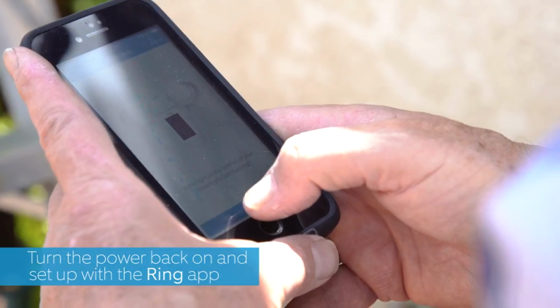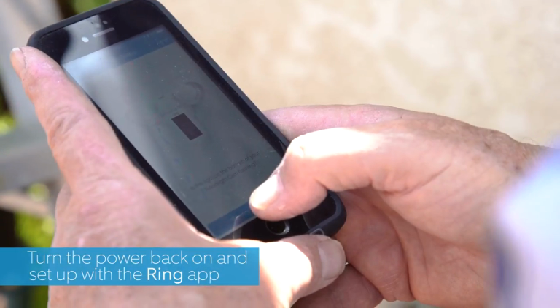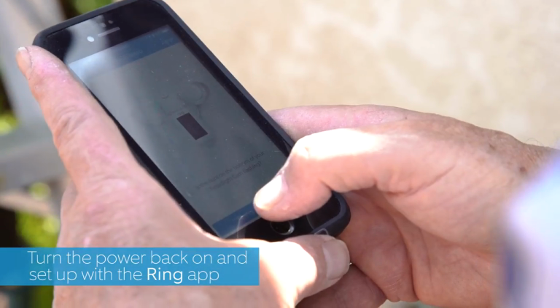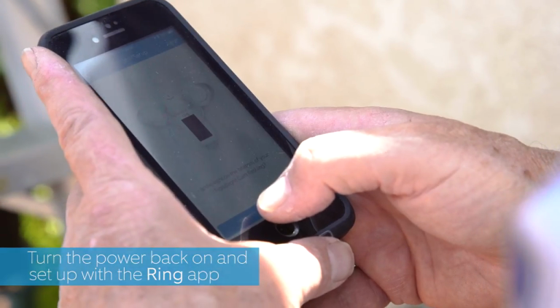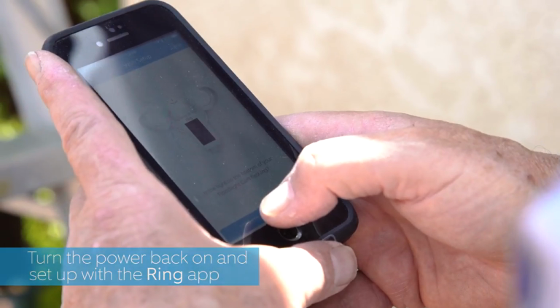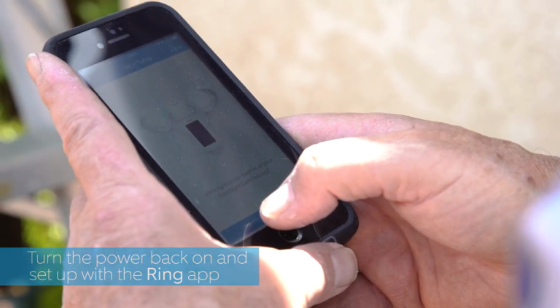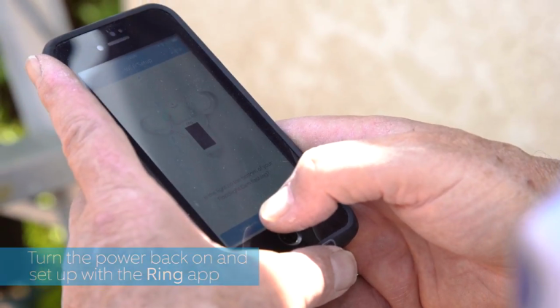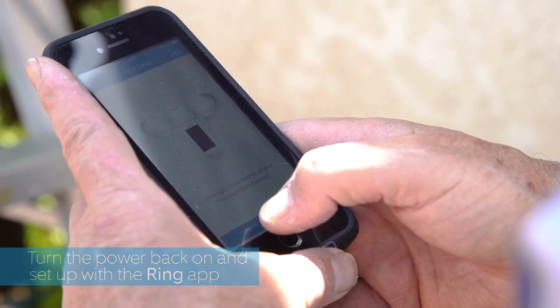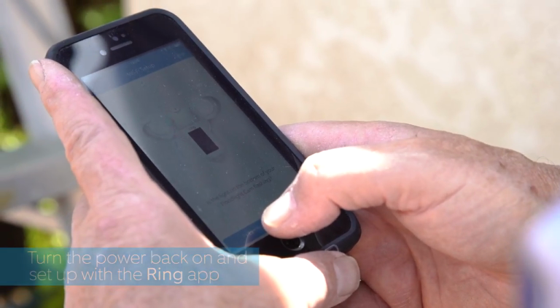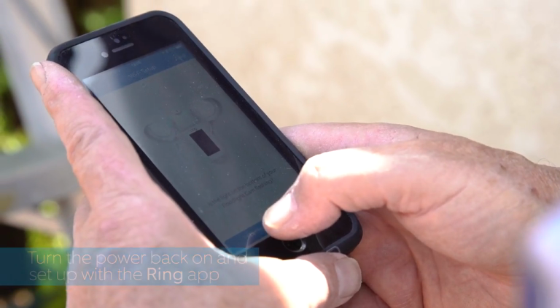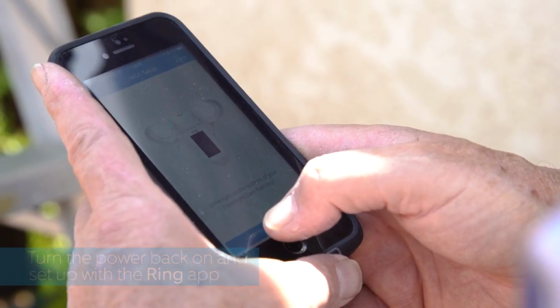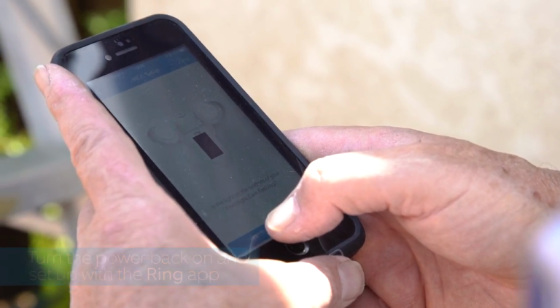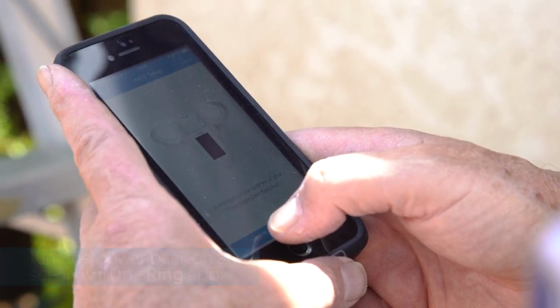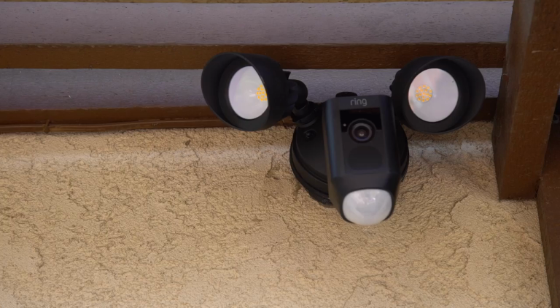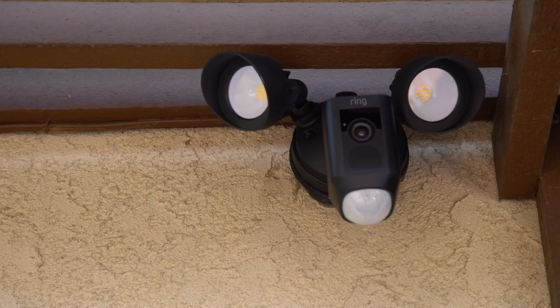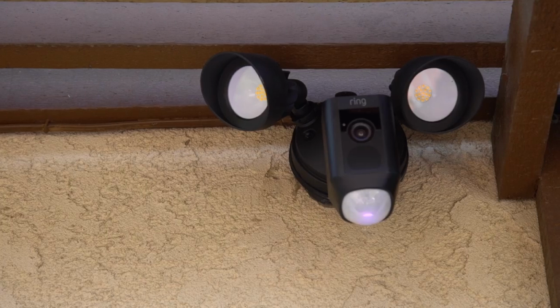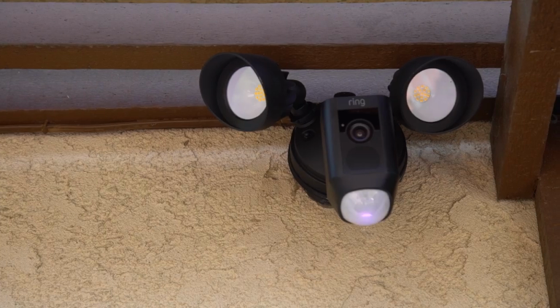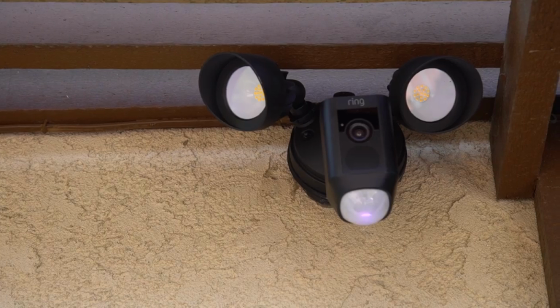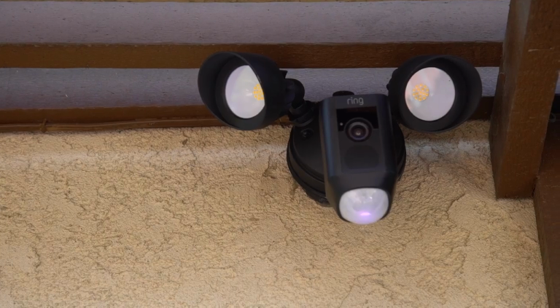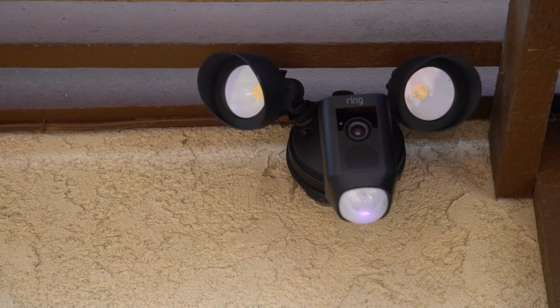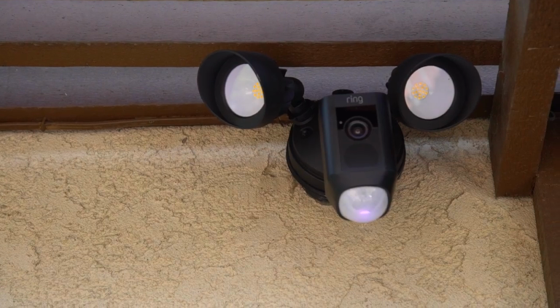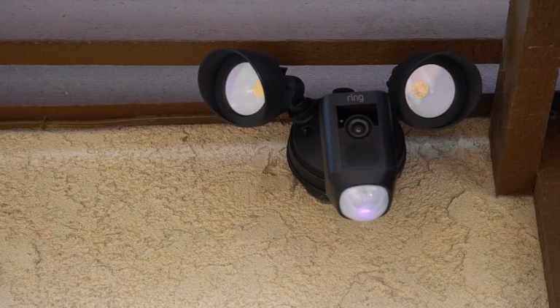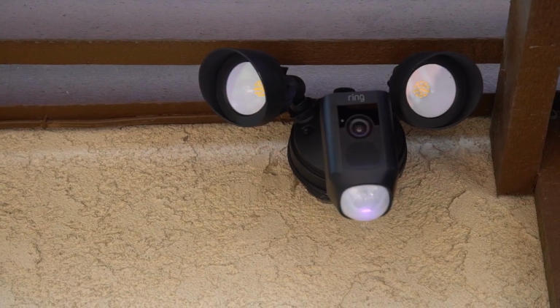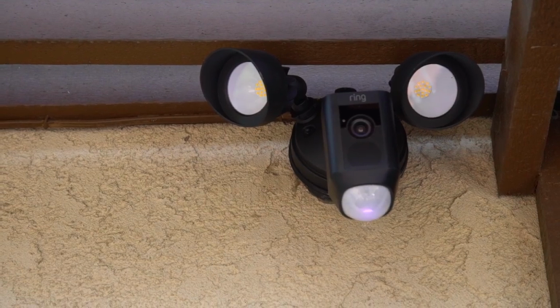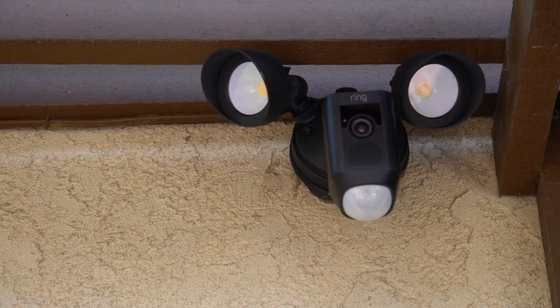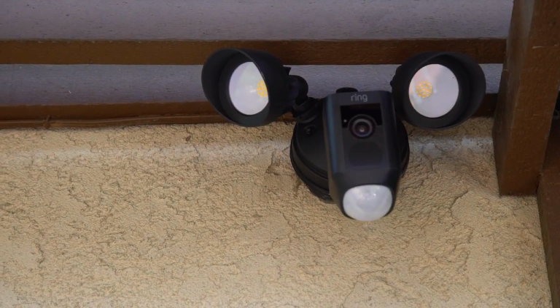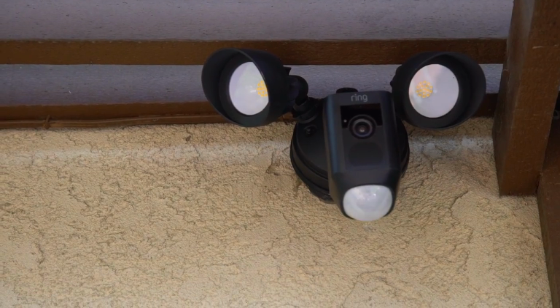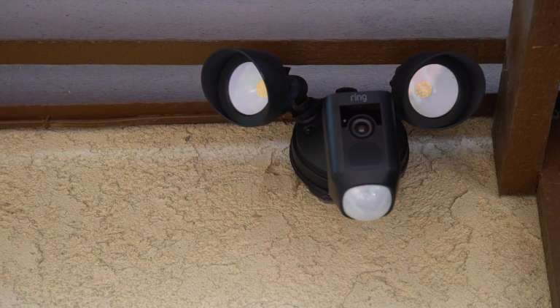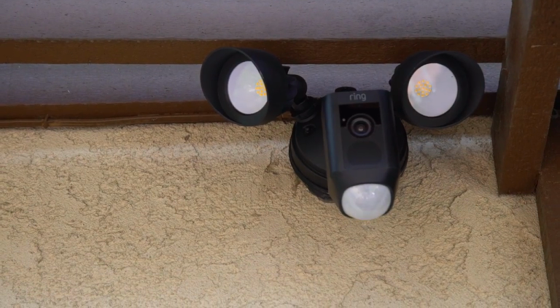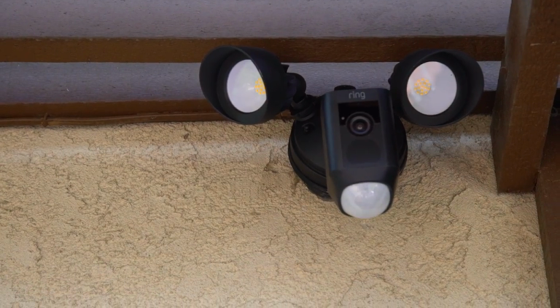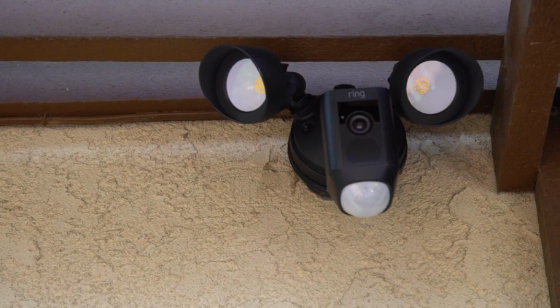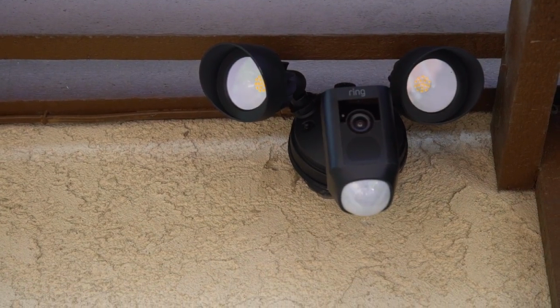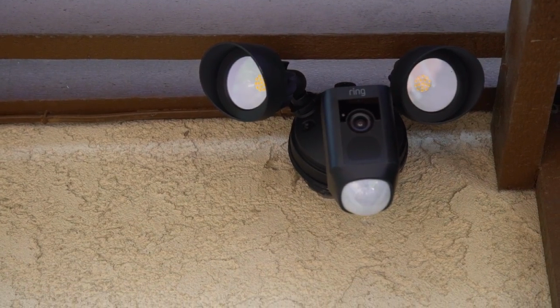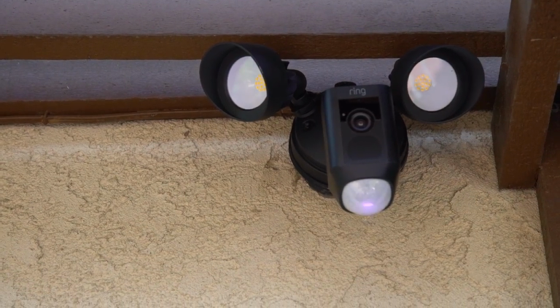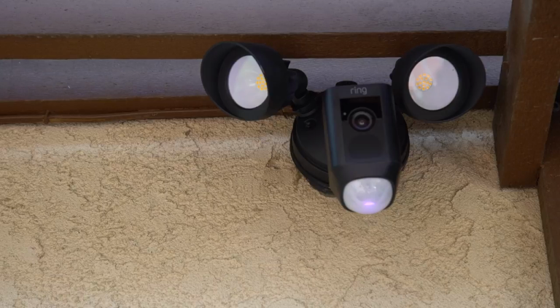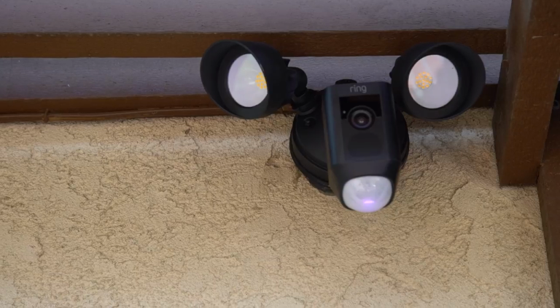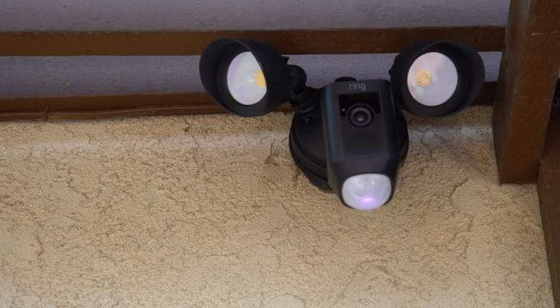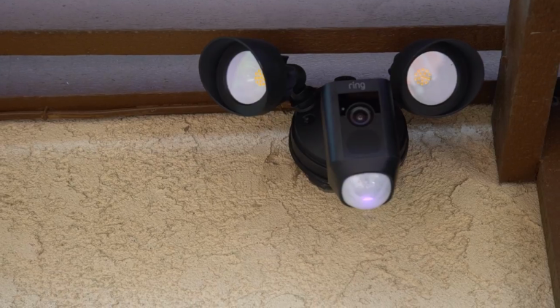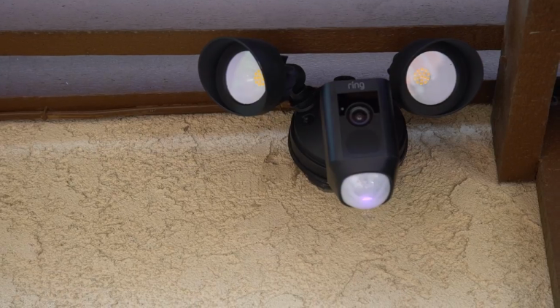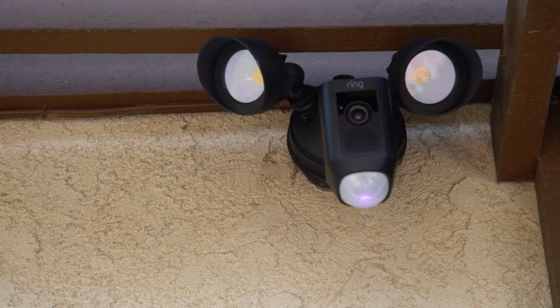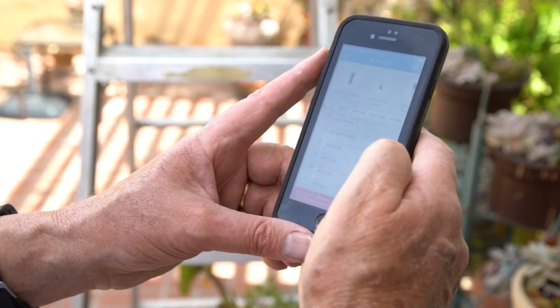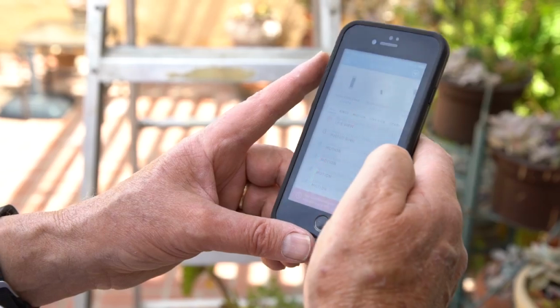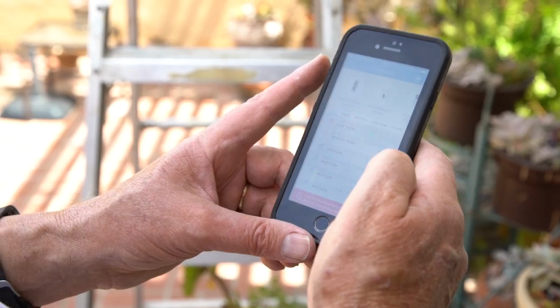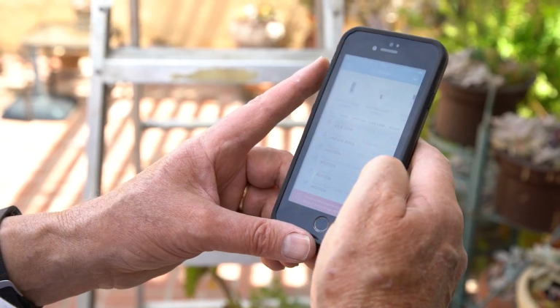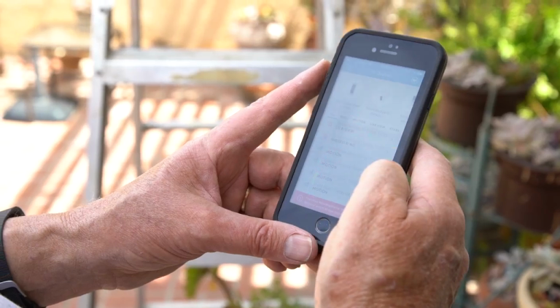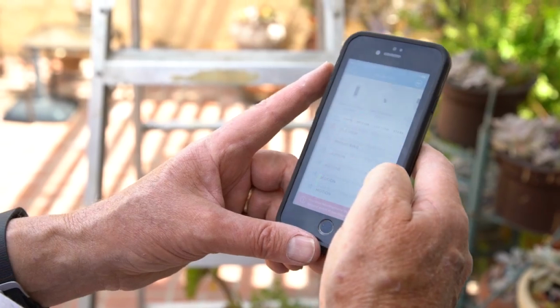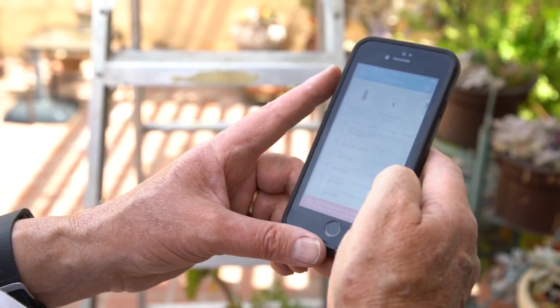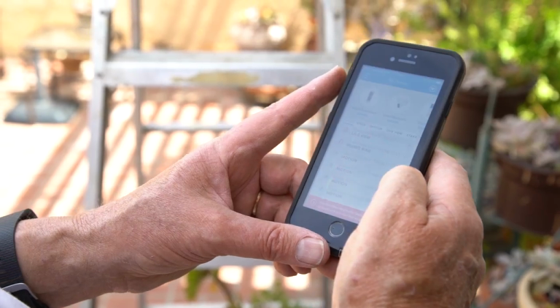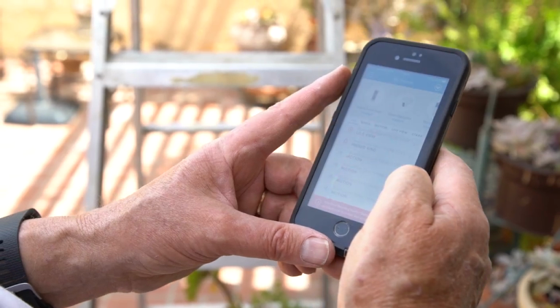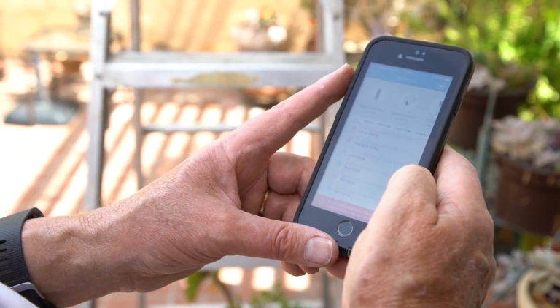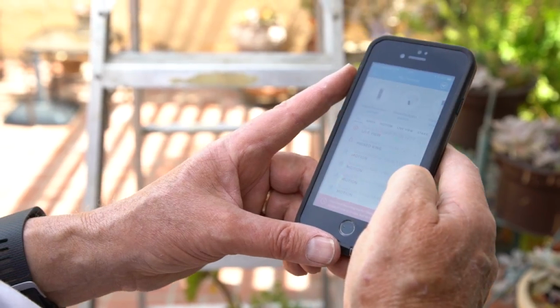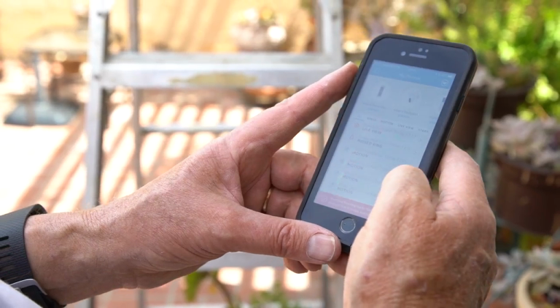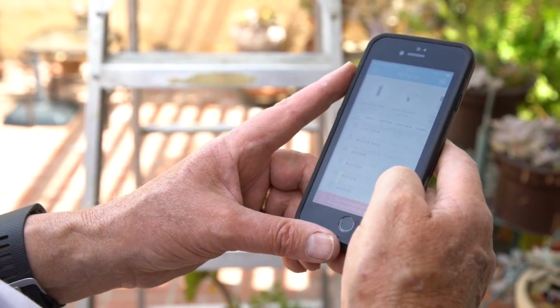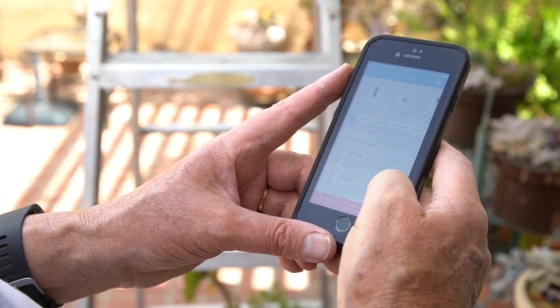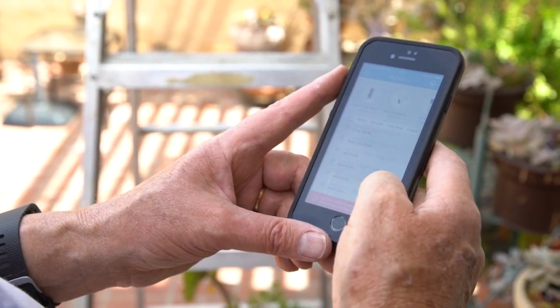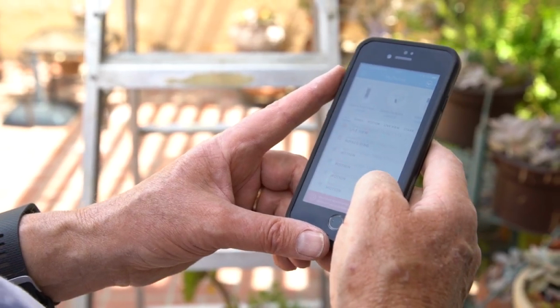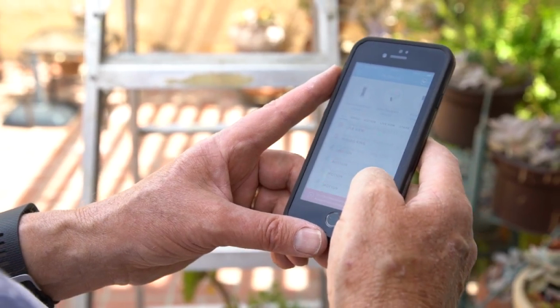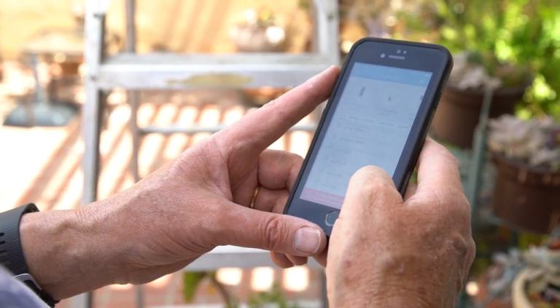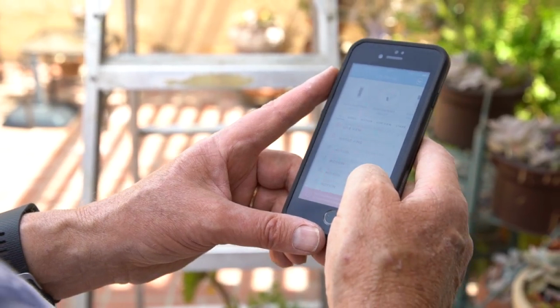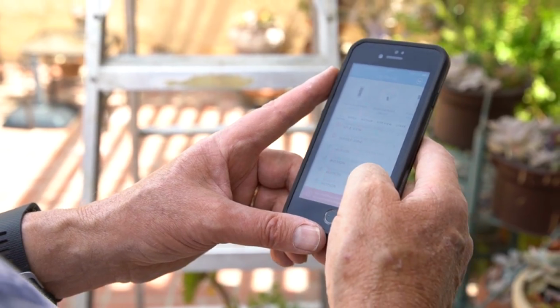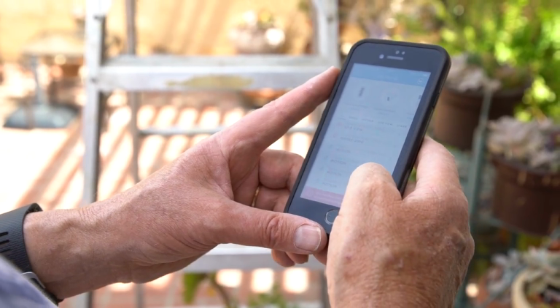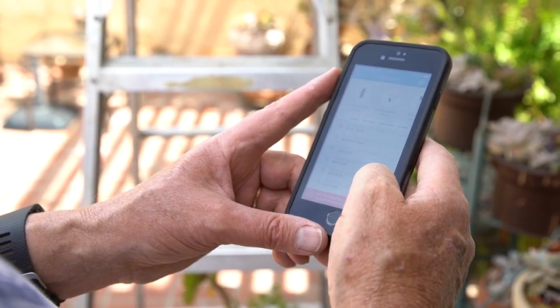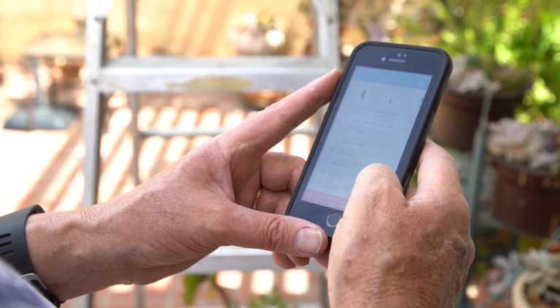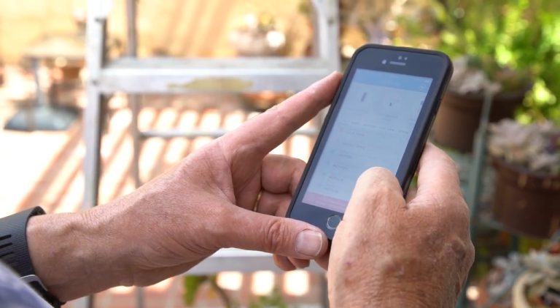Is the light on the bottom of your cam flashing? Yes, it is flashing. We're going to try the siren.